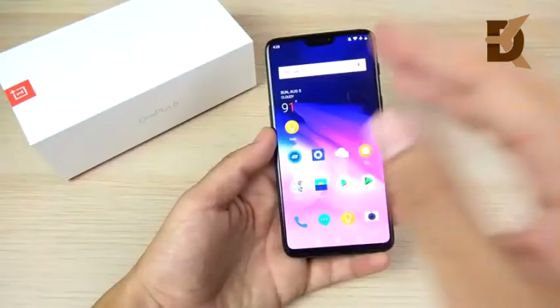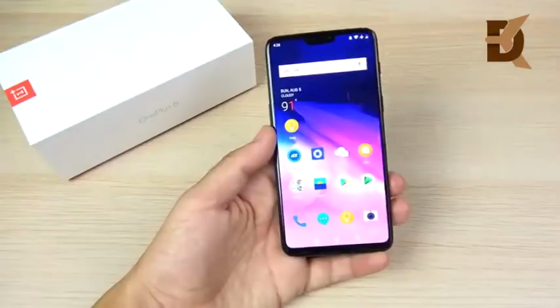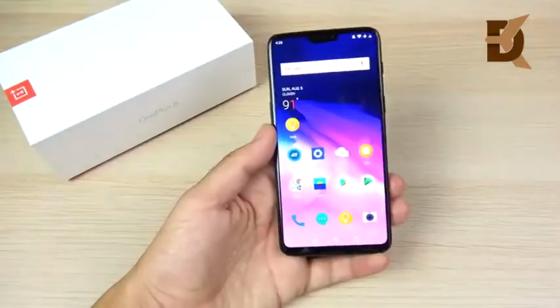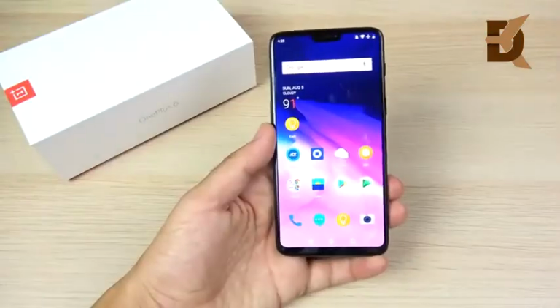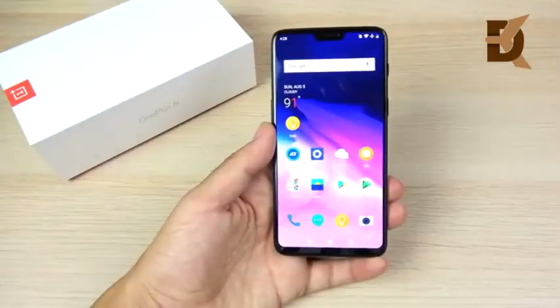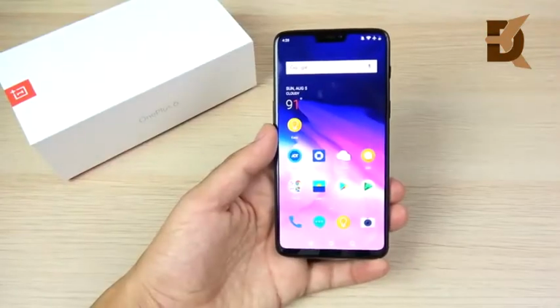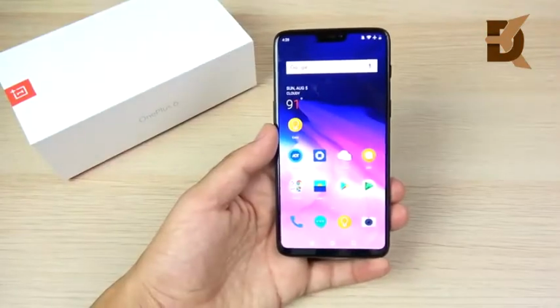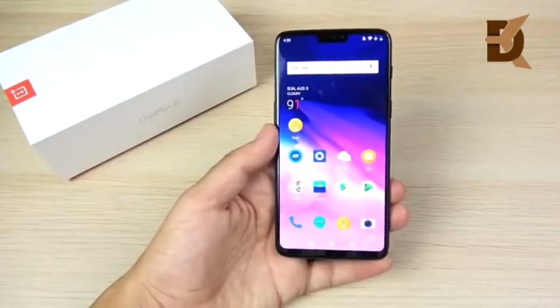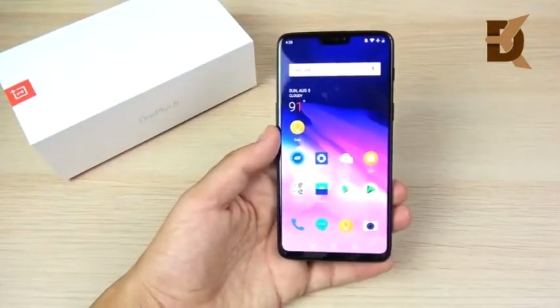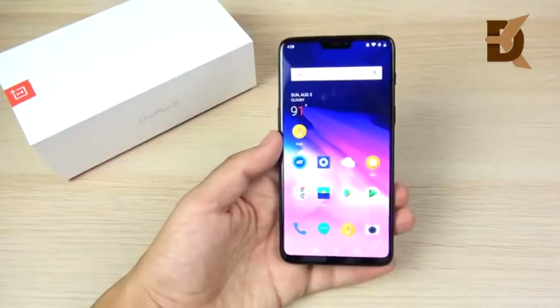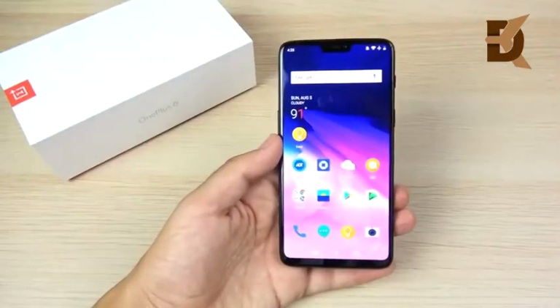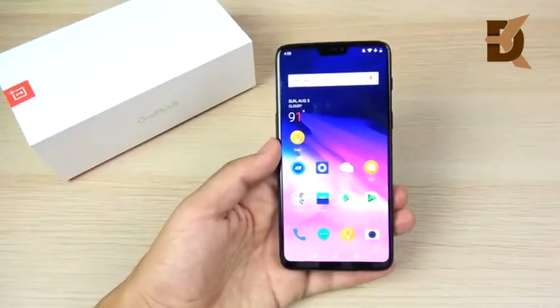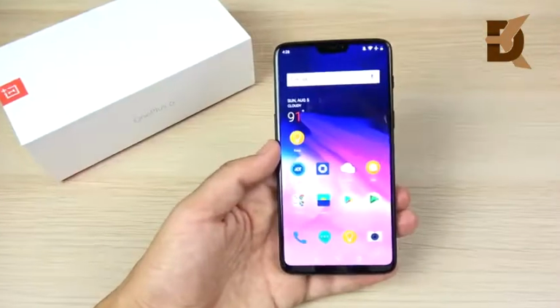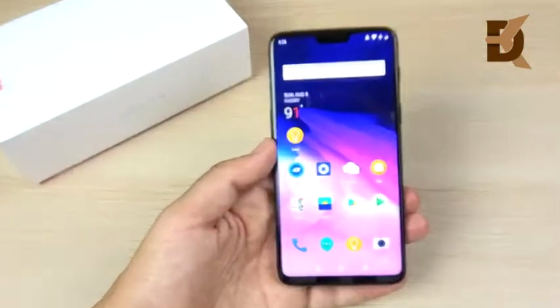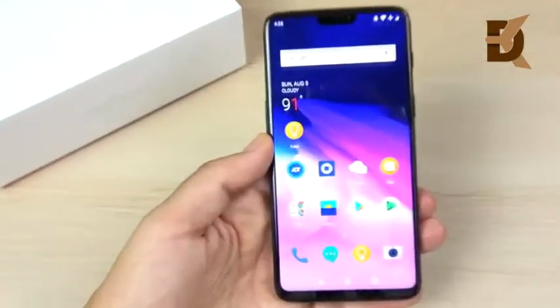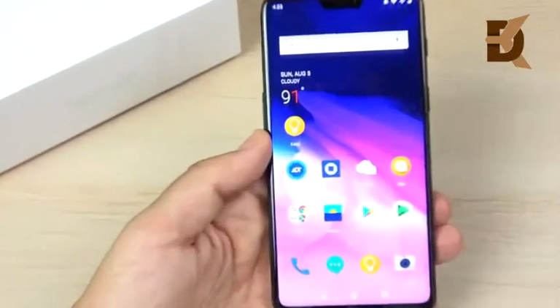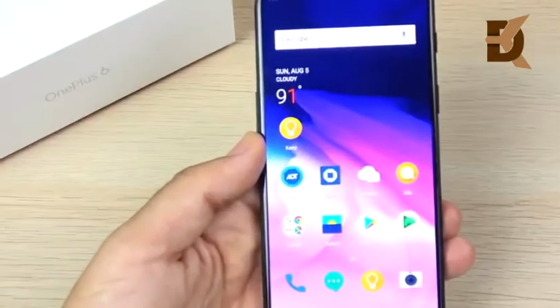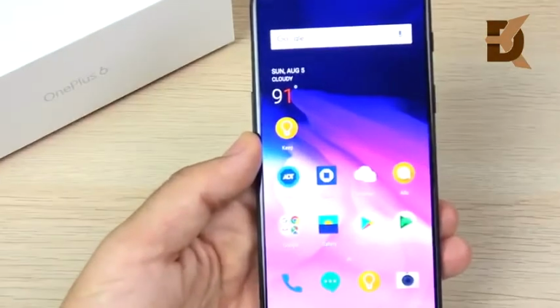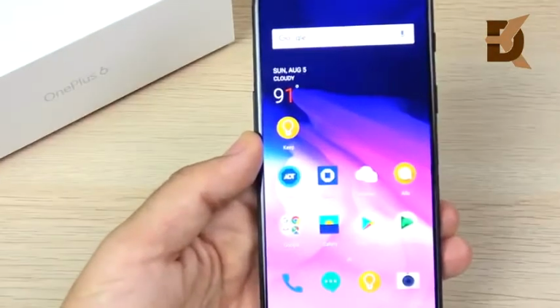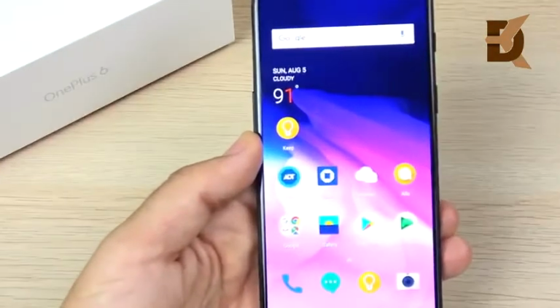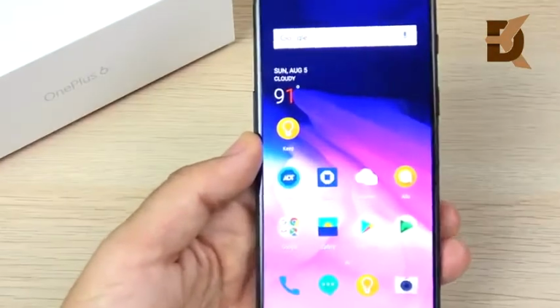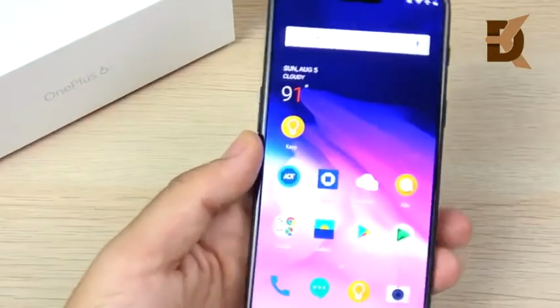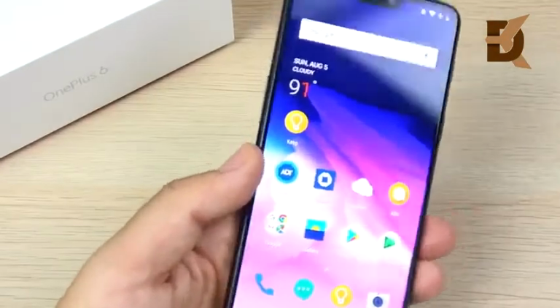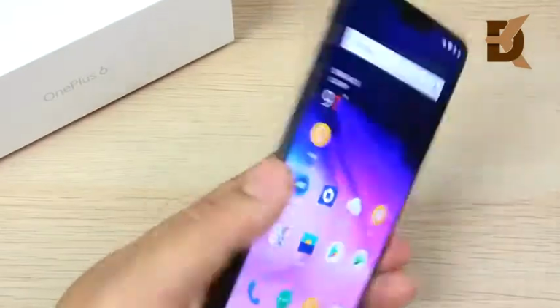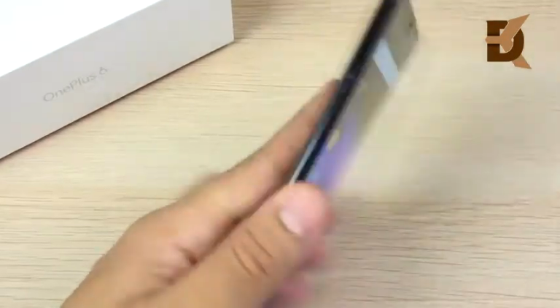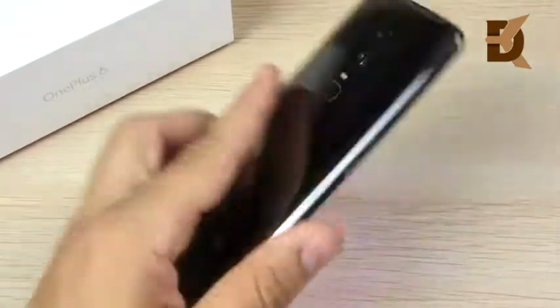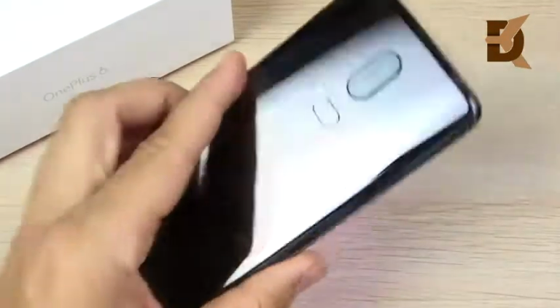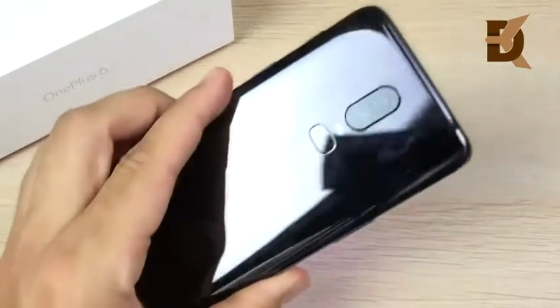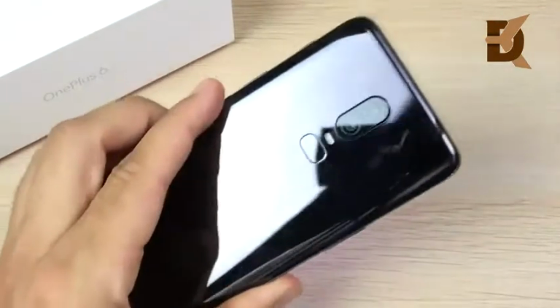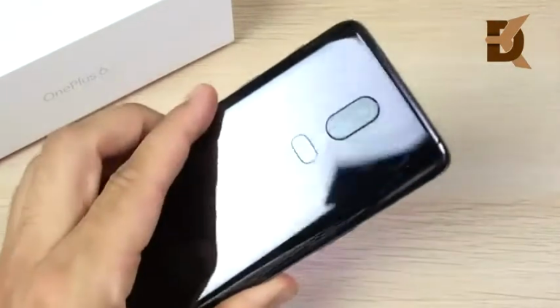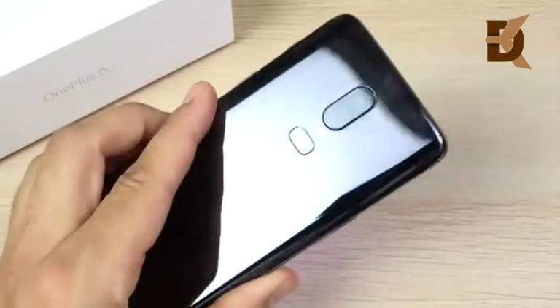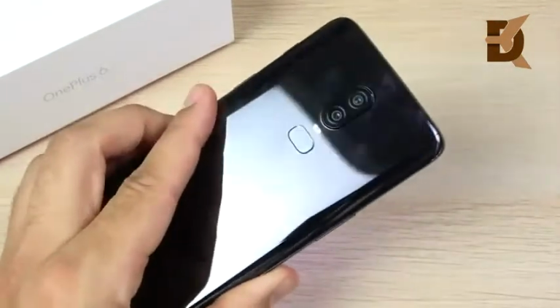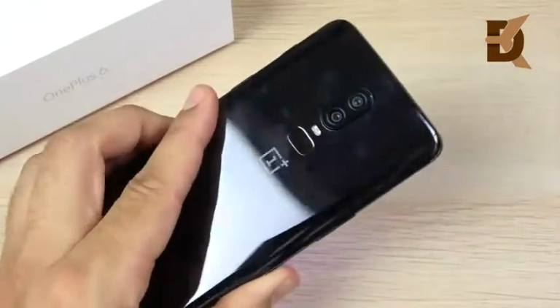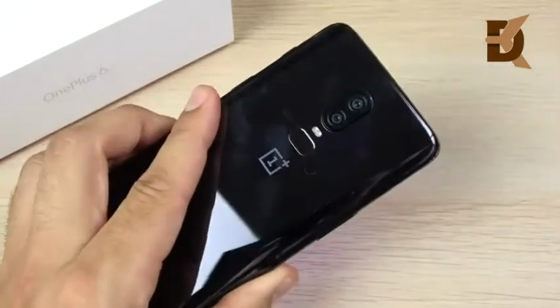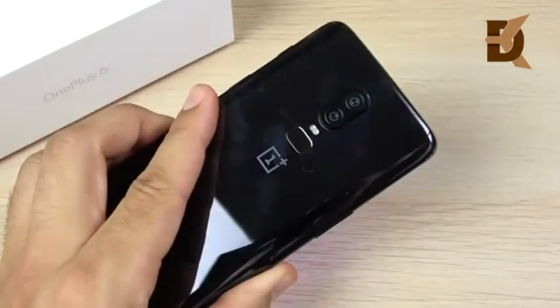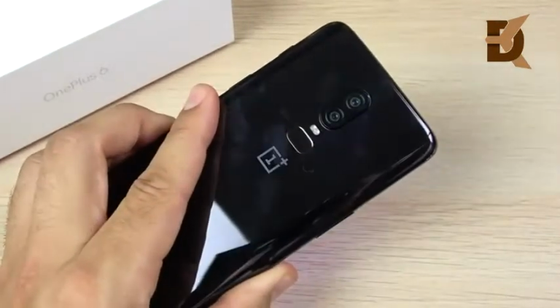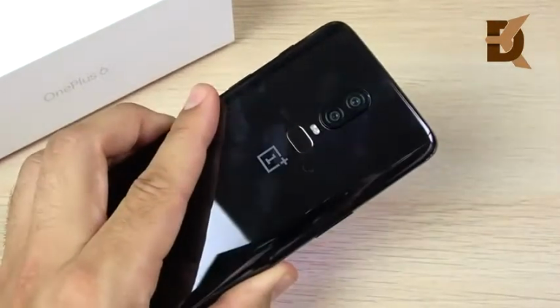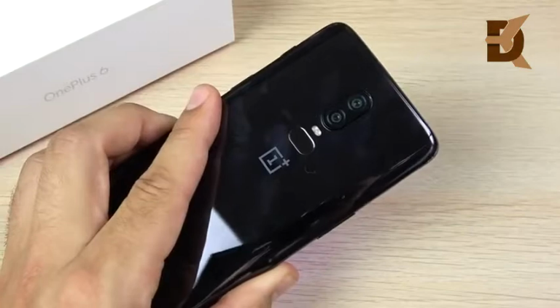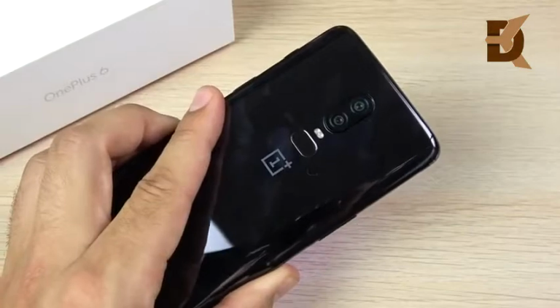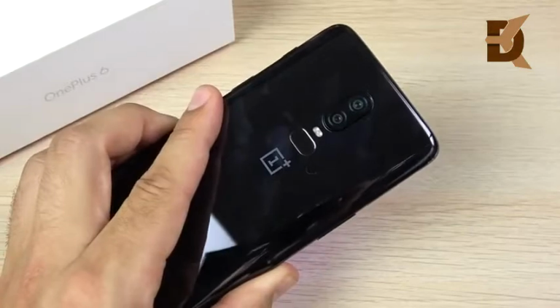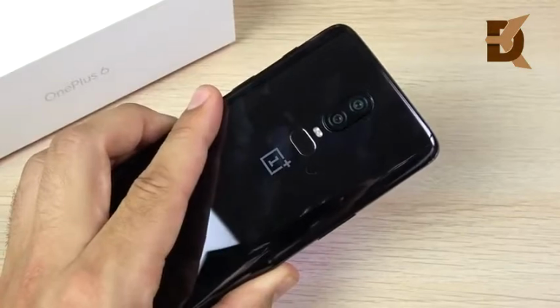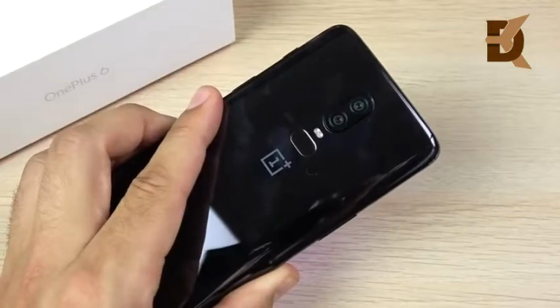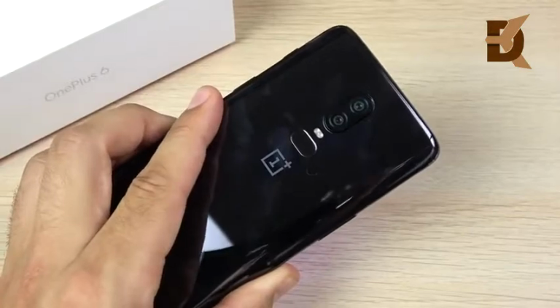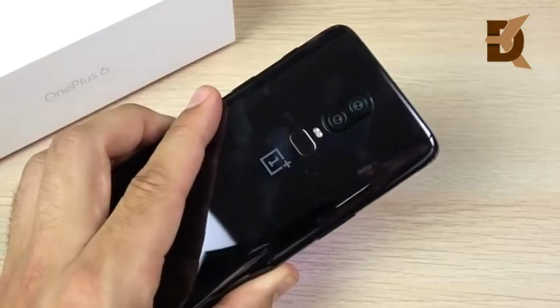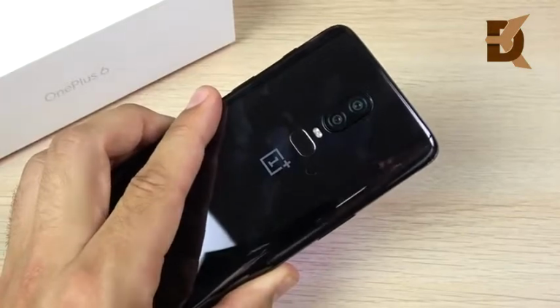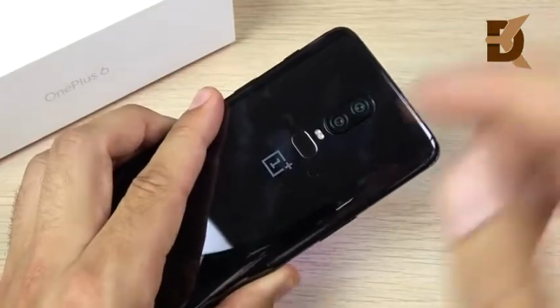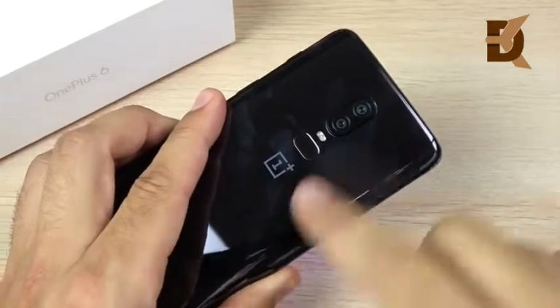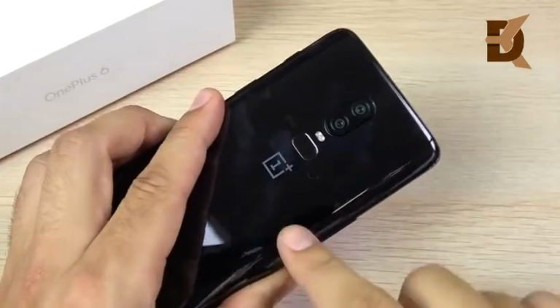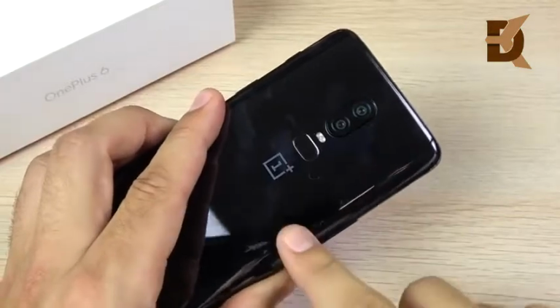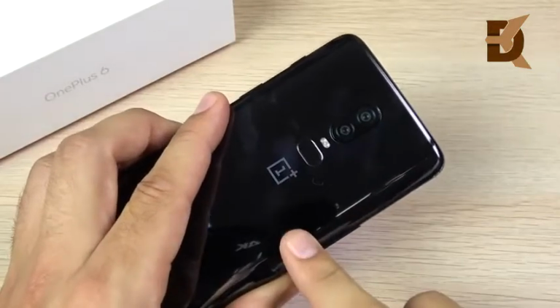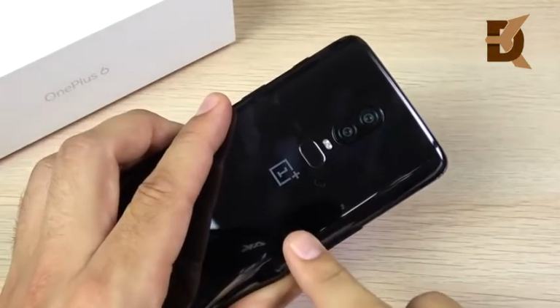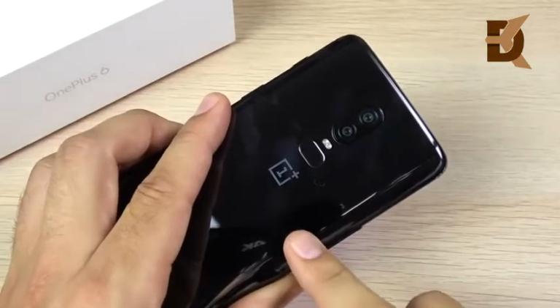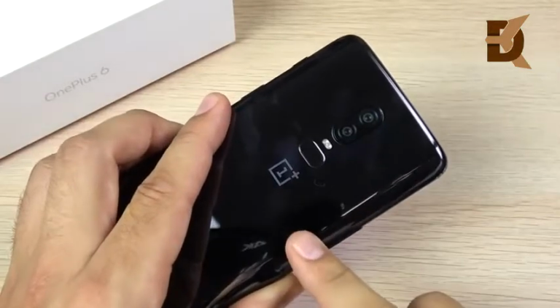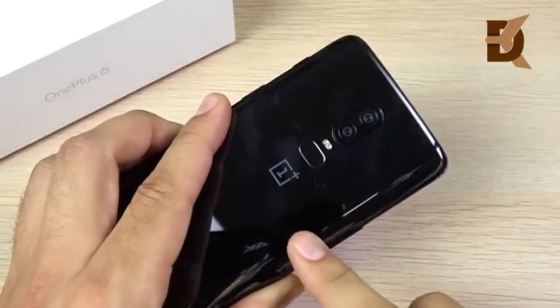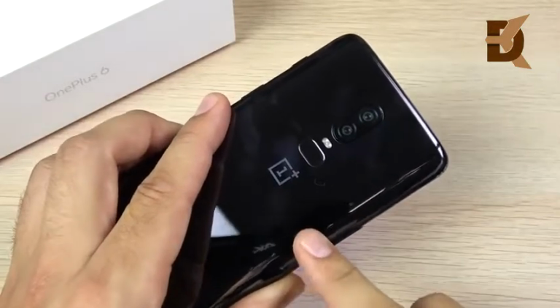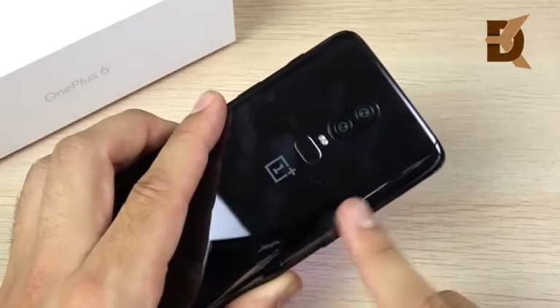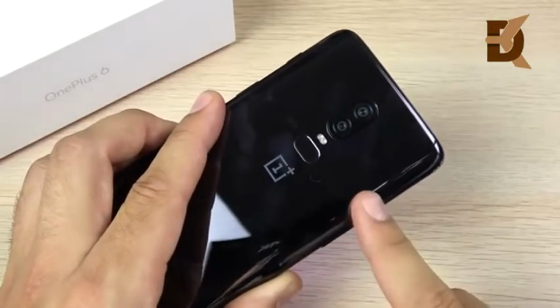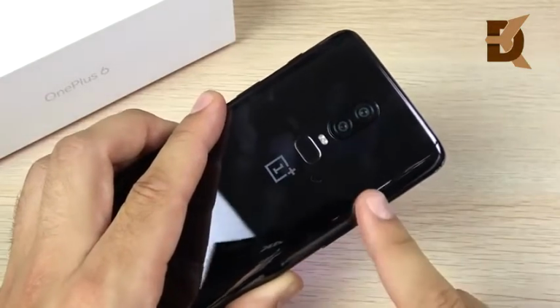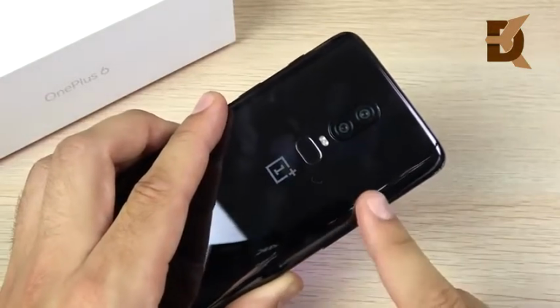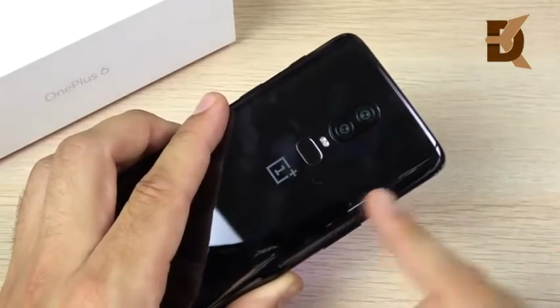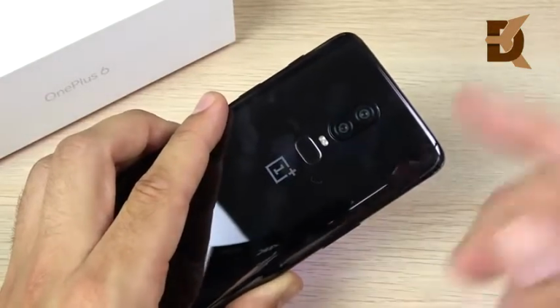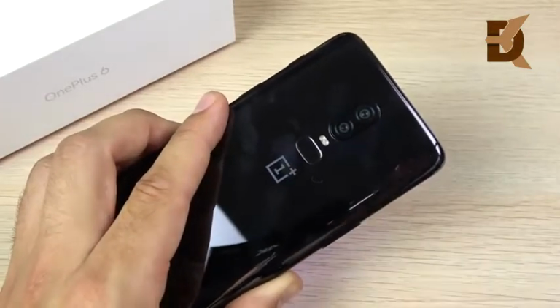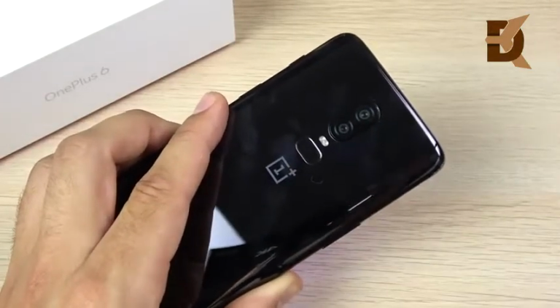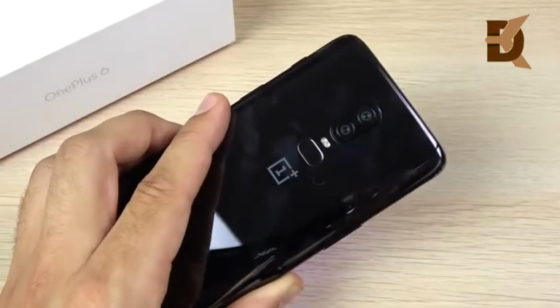I've been using the OnePlus 6 for over two months now, and in this video I want to share my experience using this device.